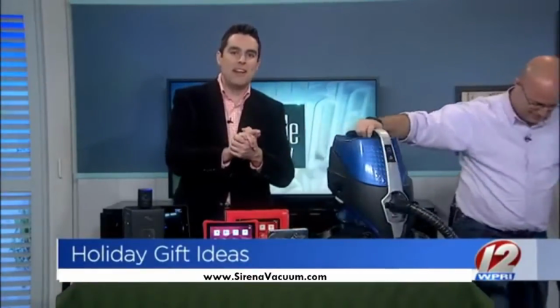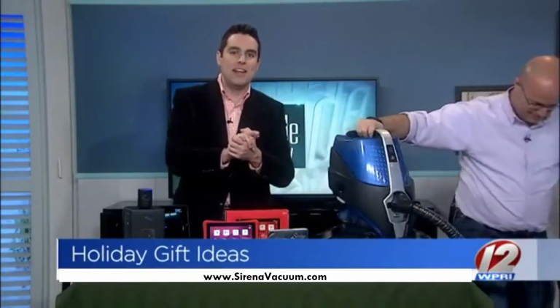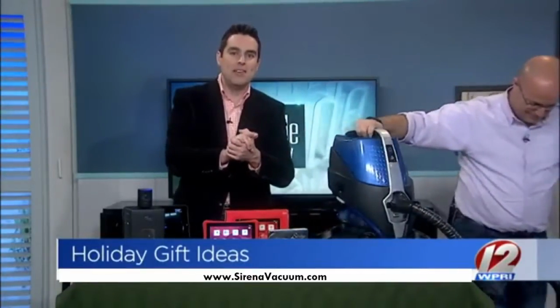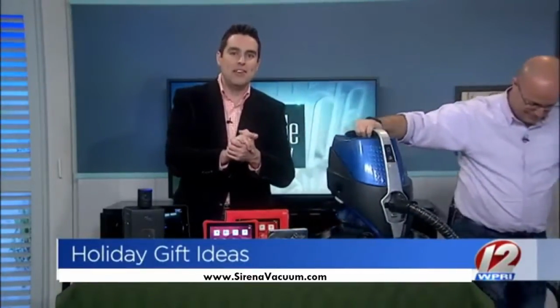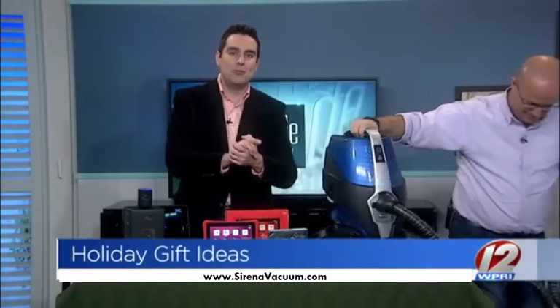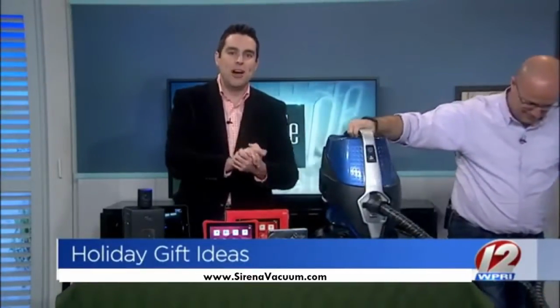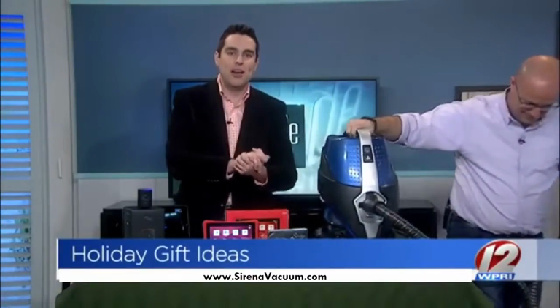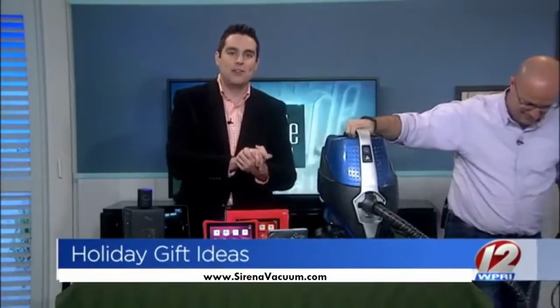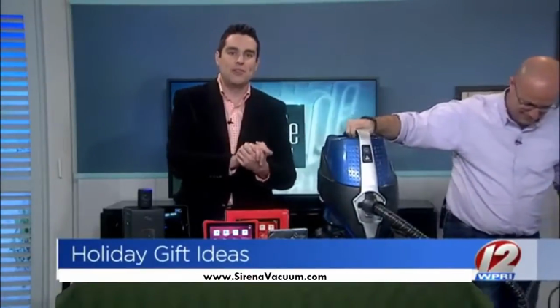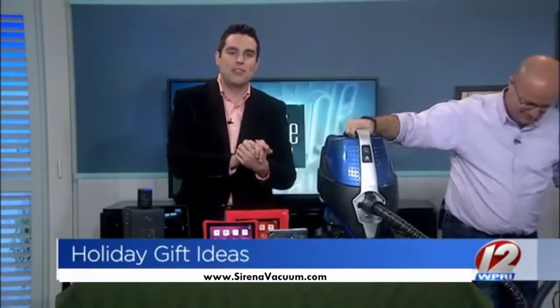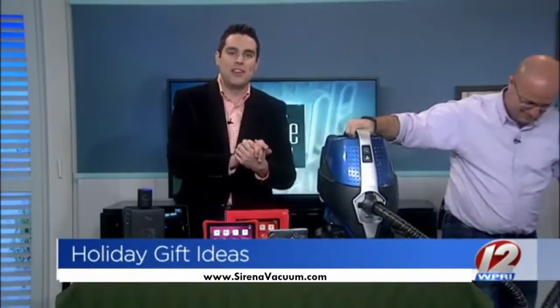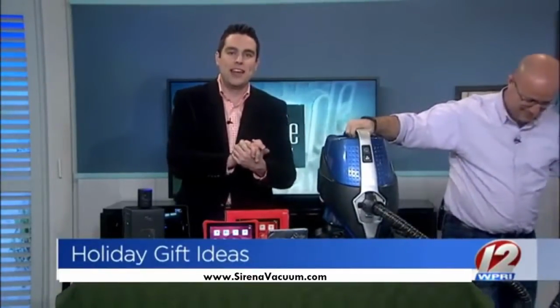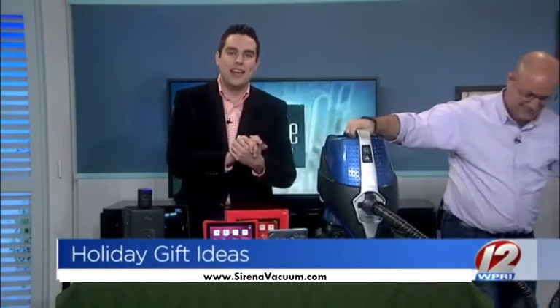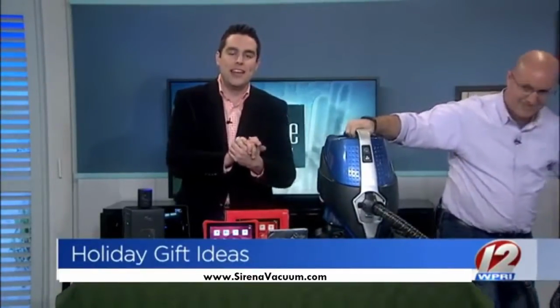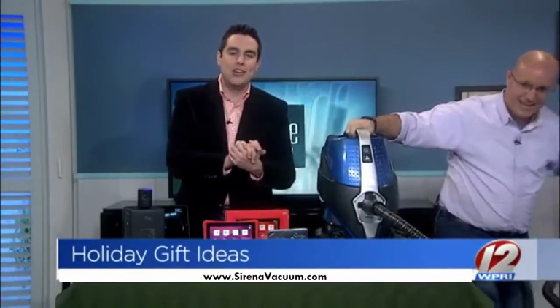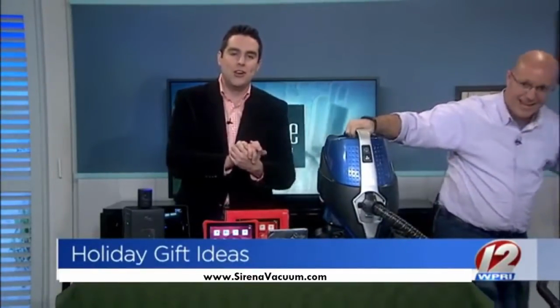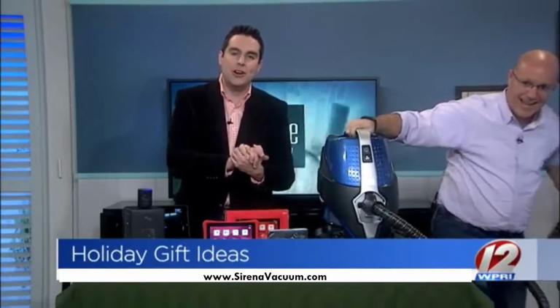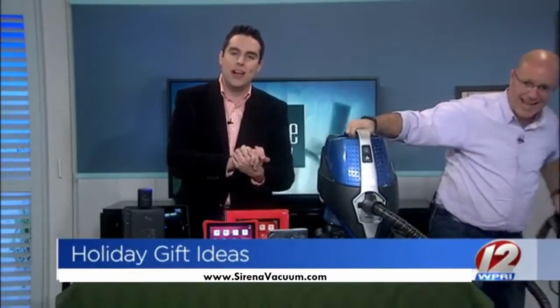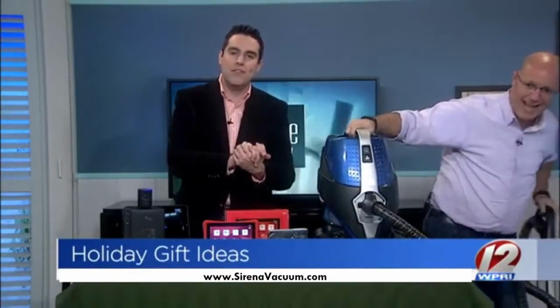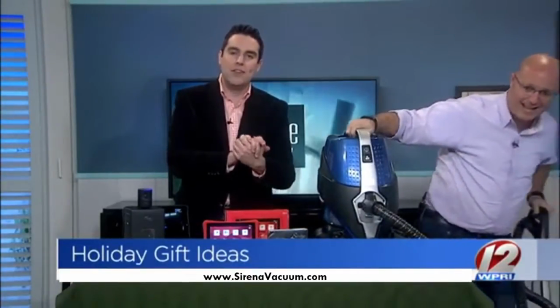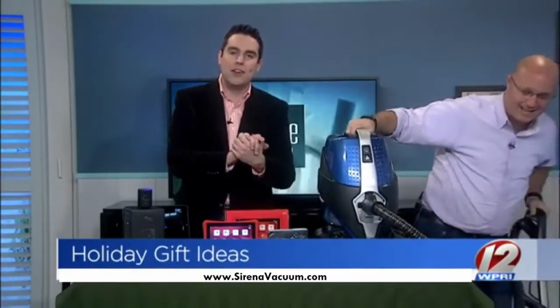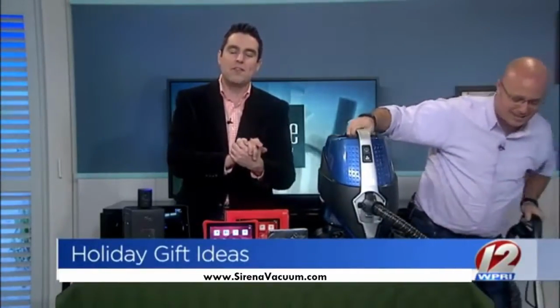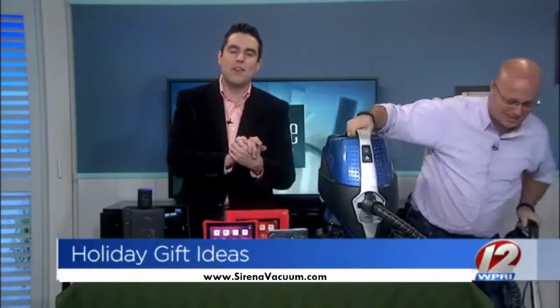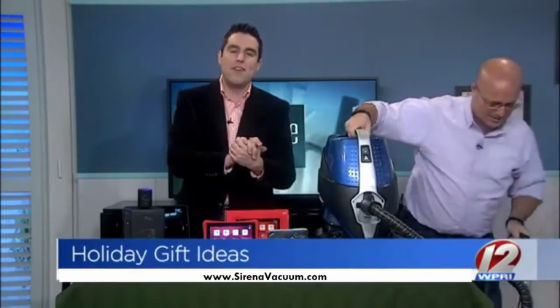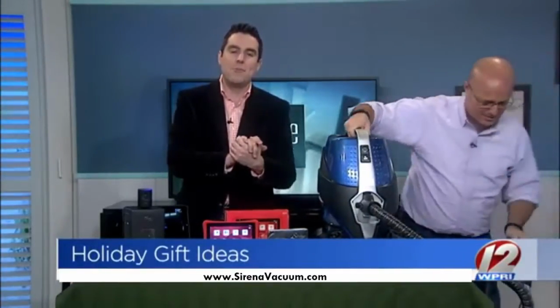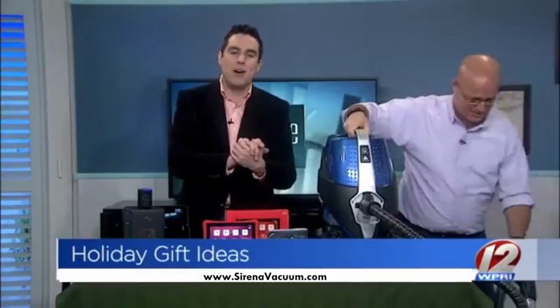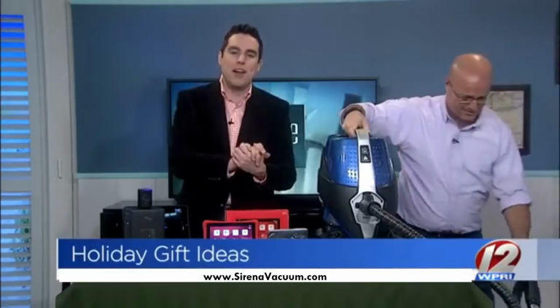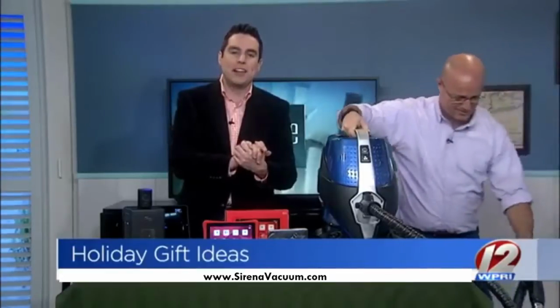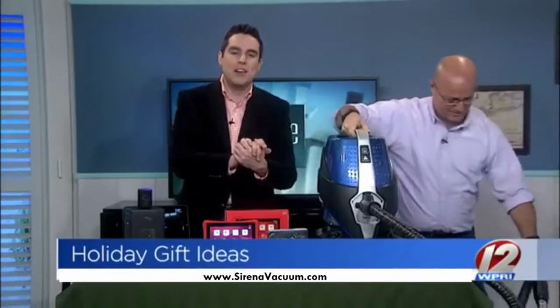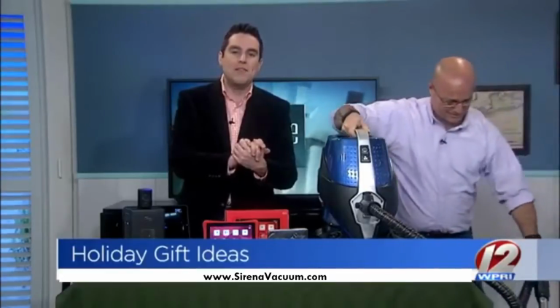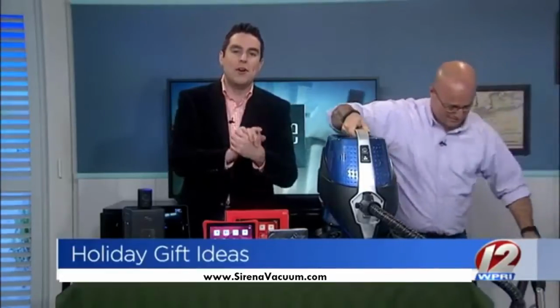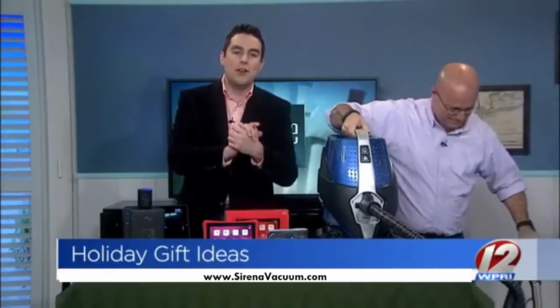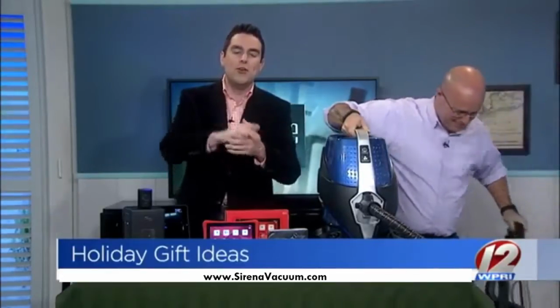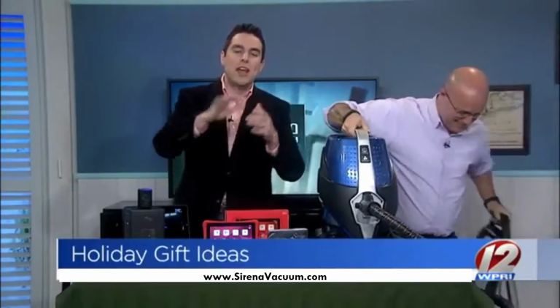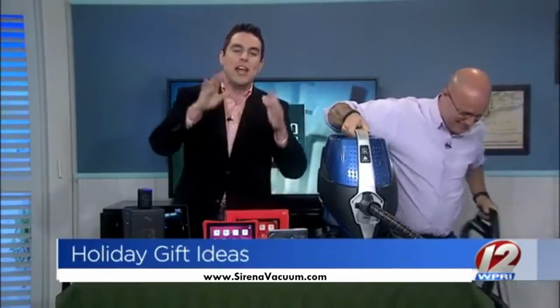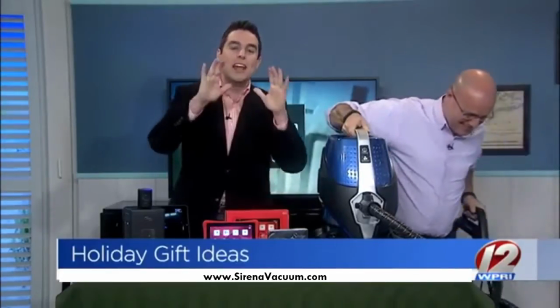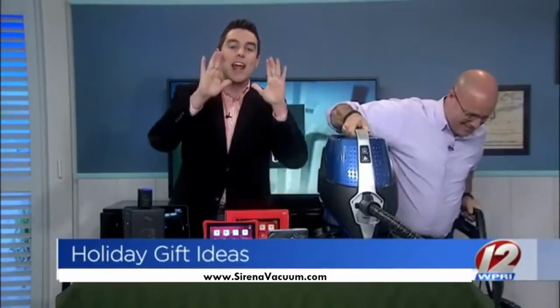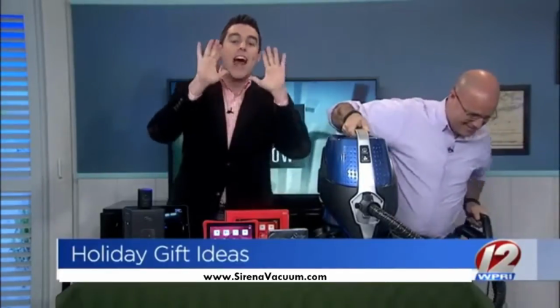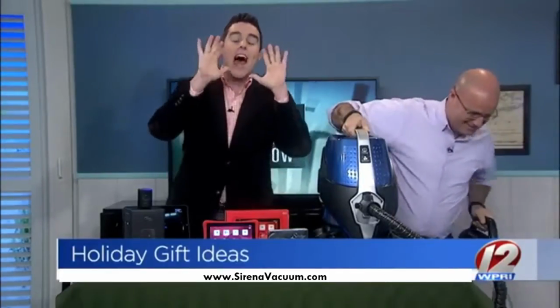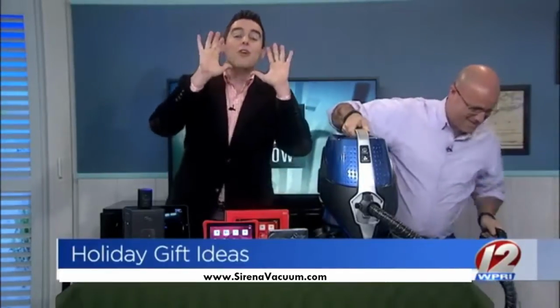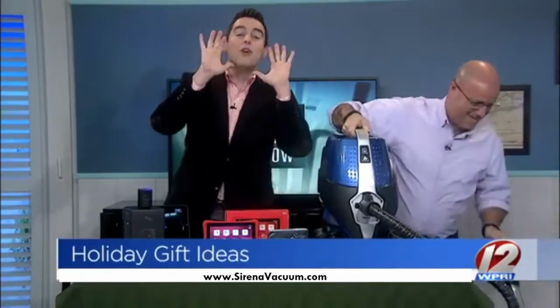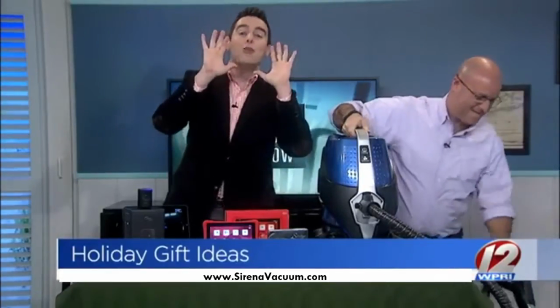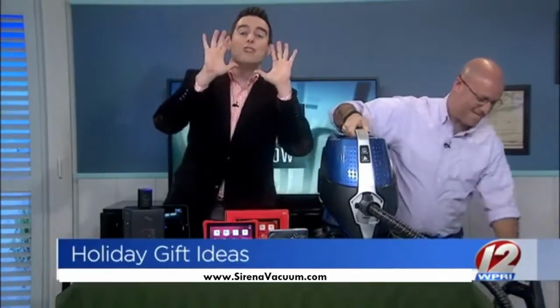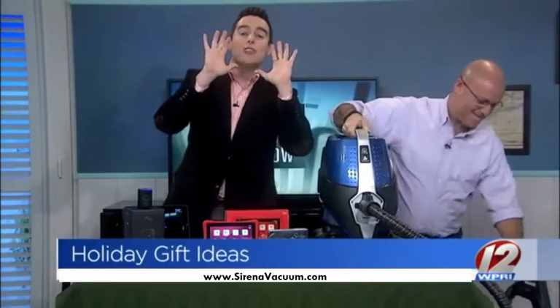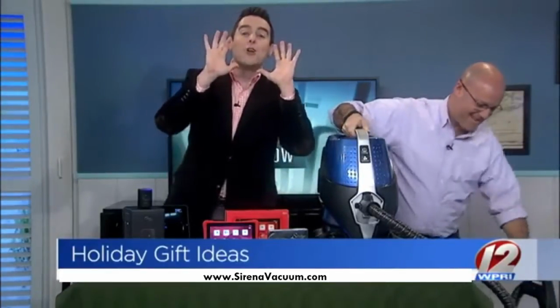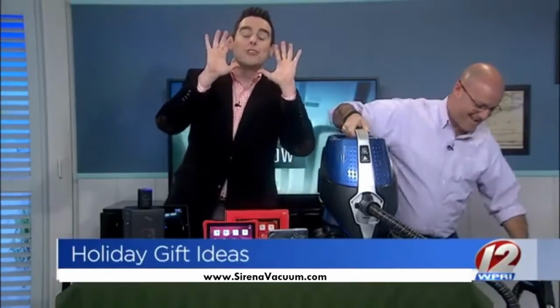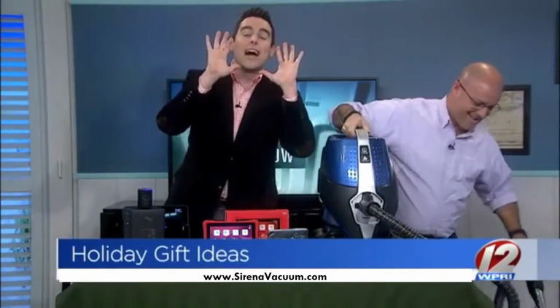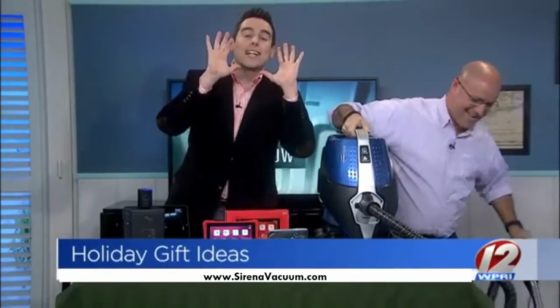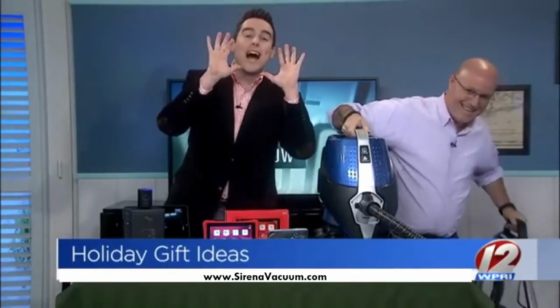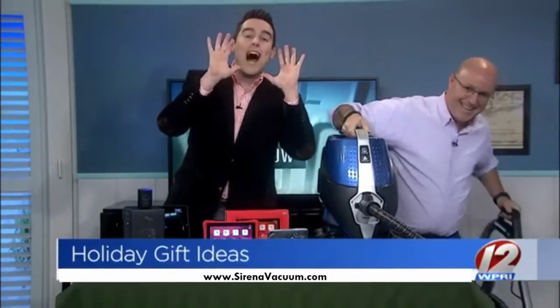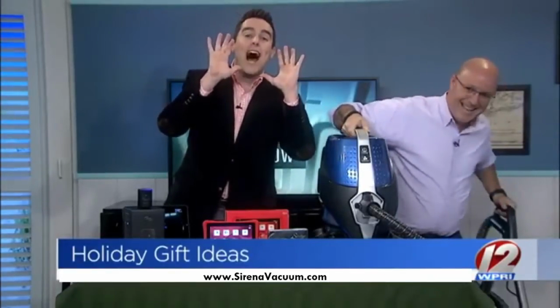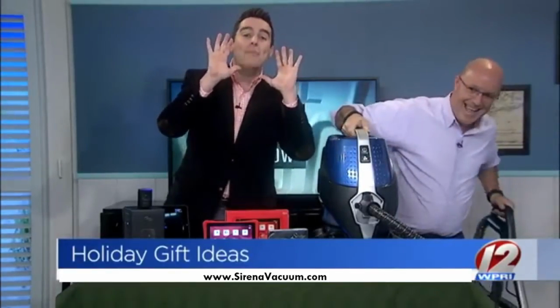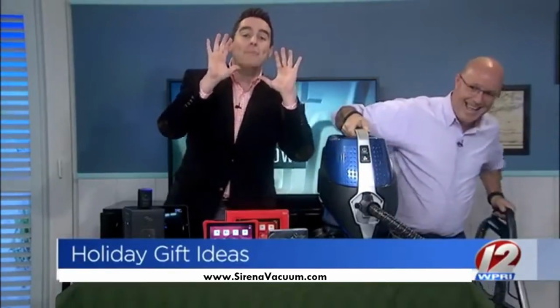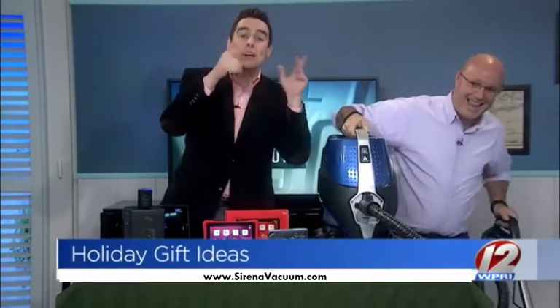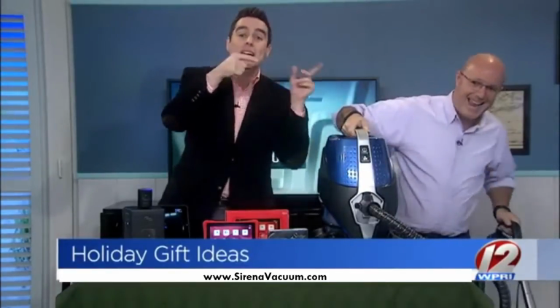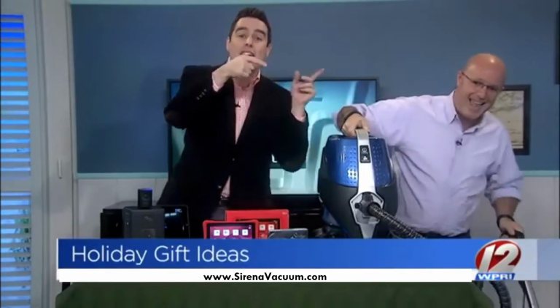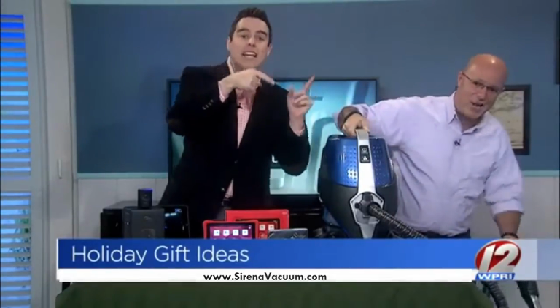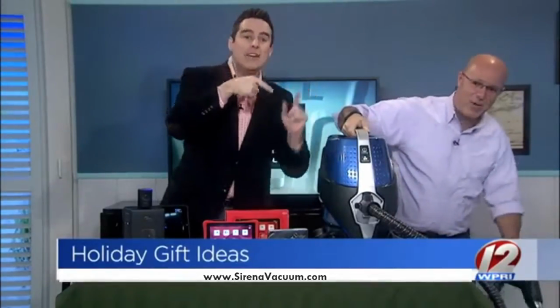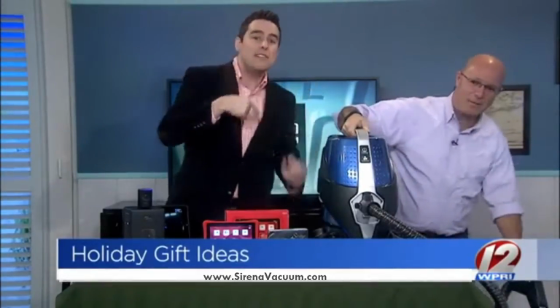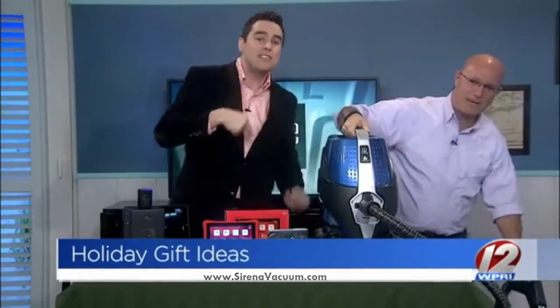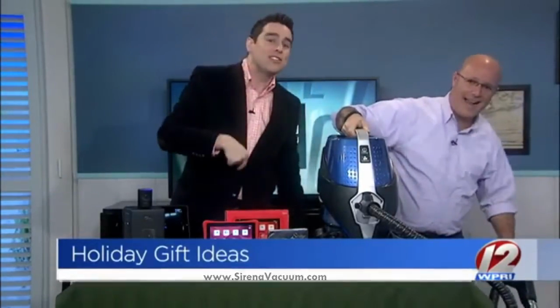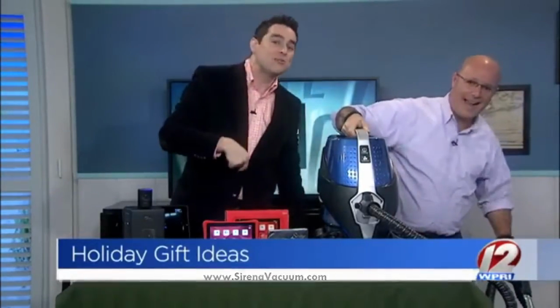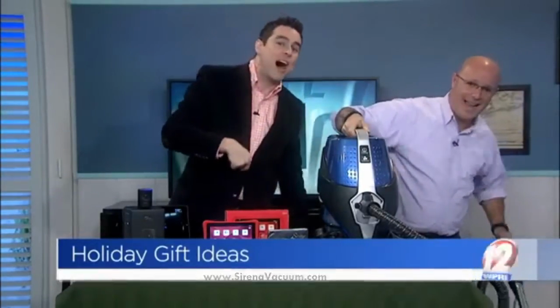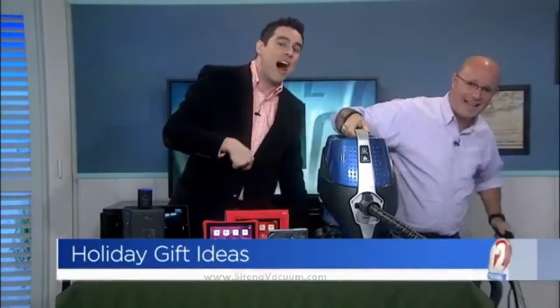If you'd like to pick up any of these products for the tech geek in your life, you can find the product info you need at roadshow.com.